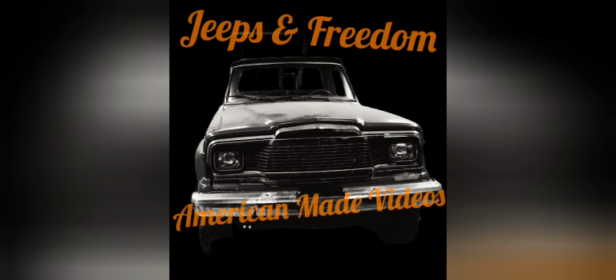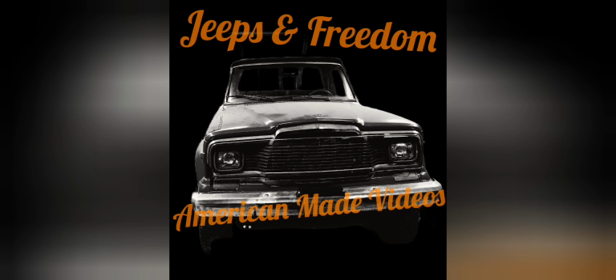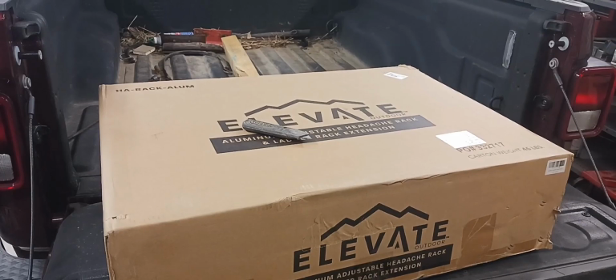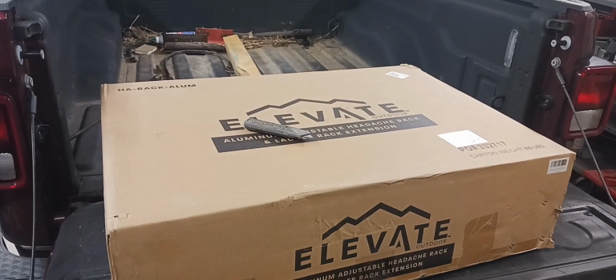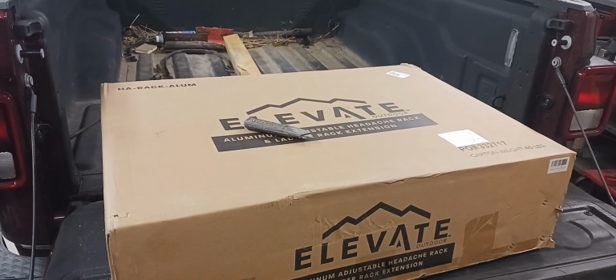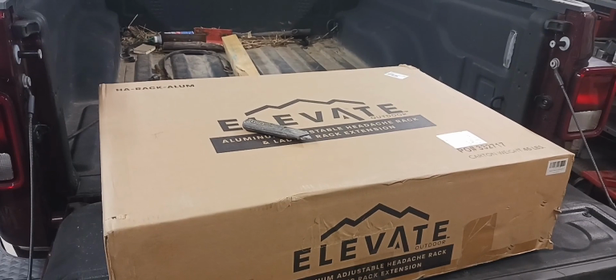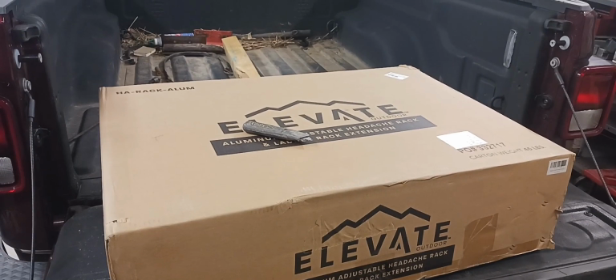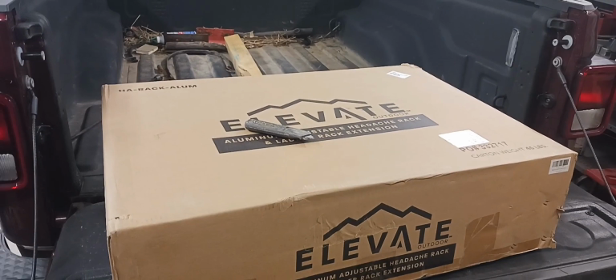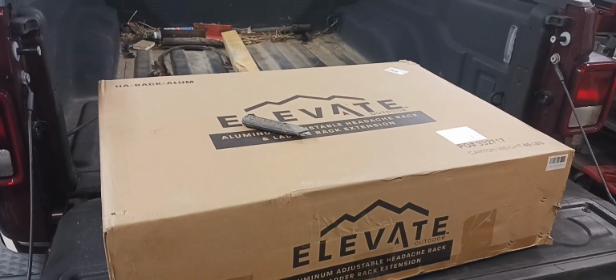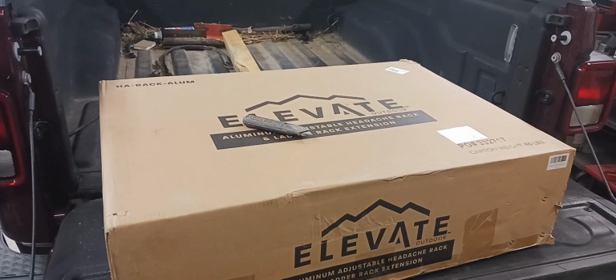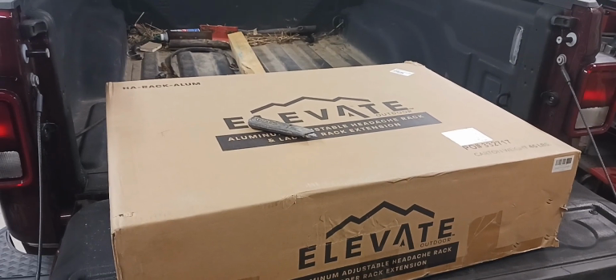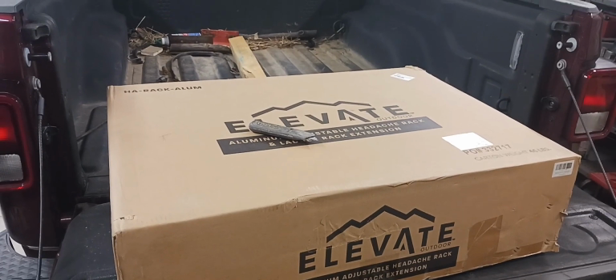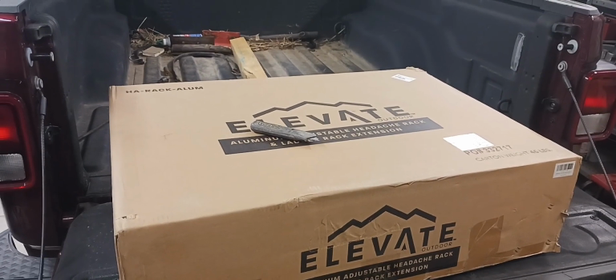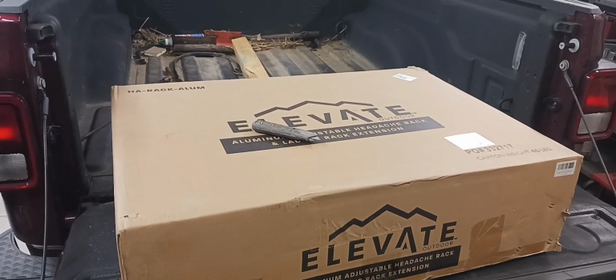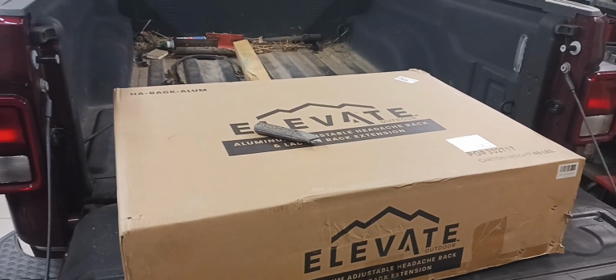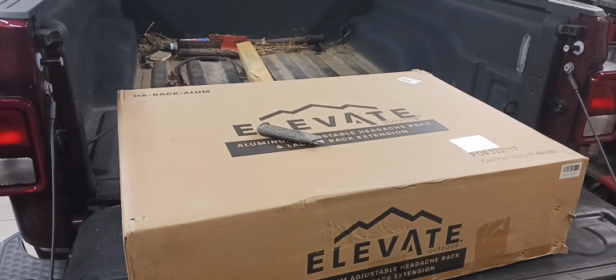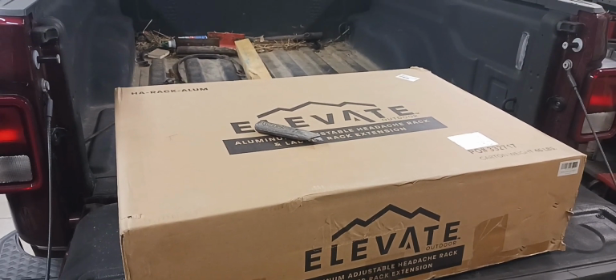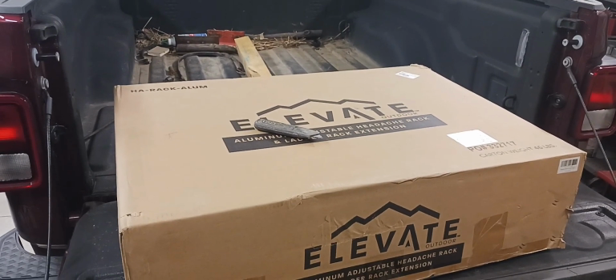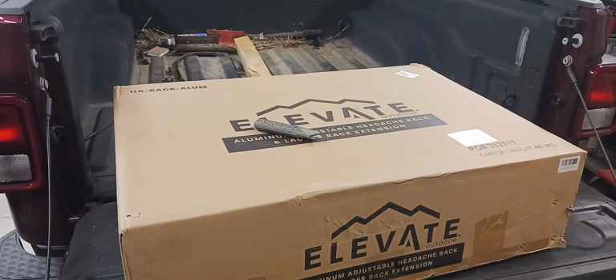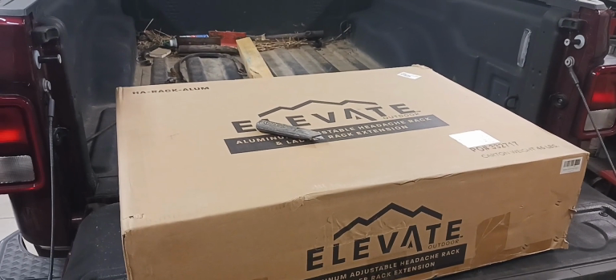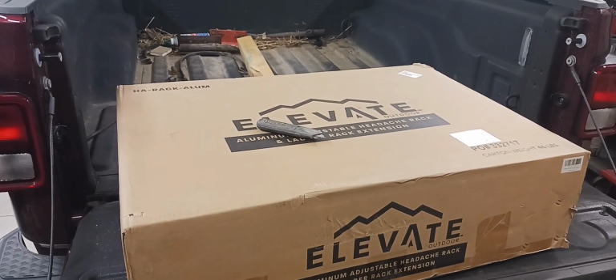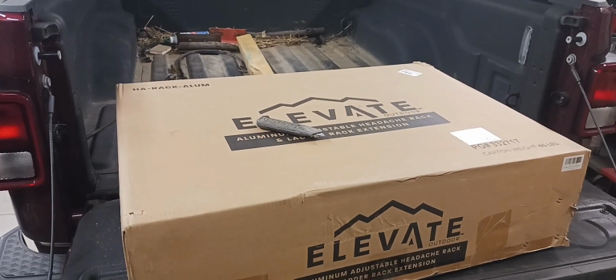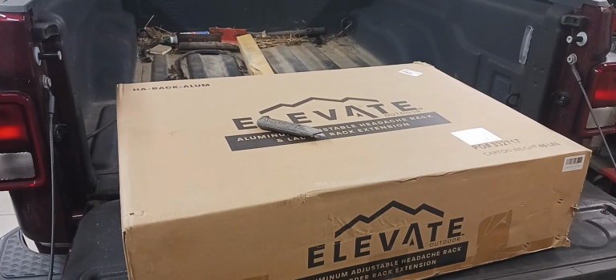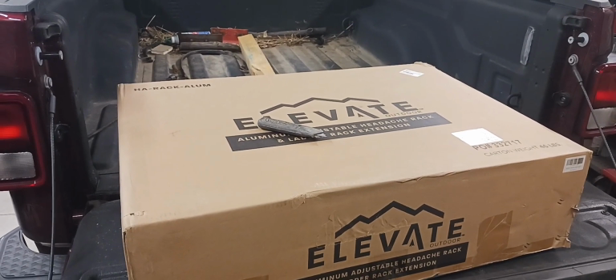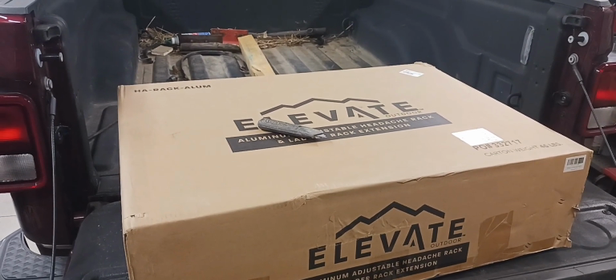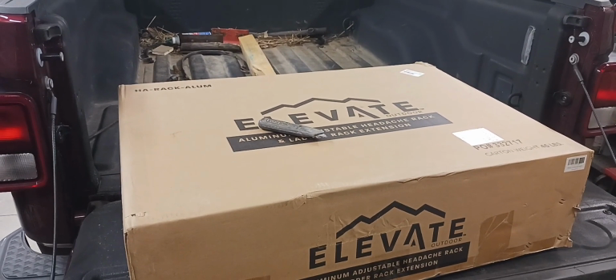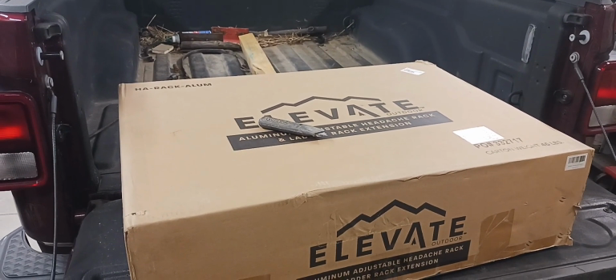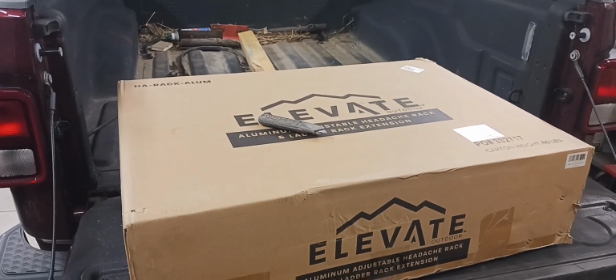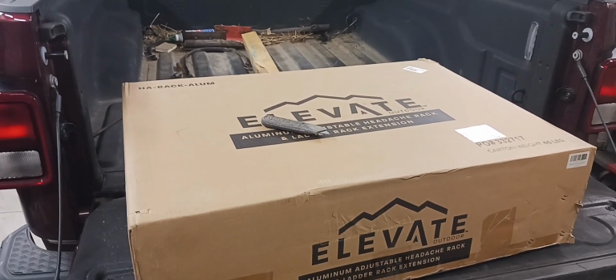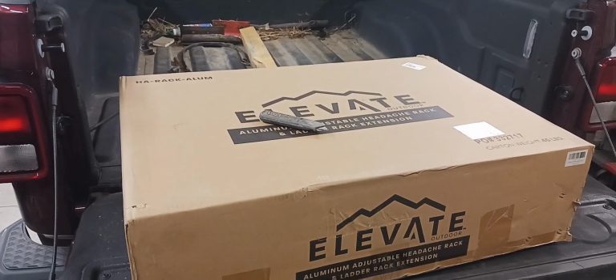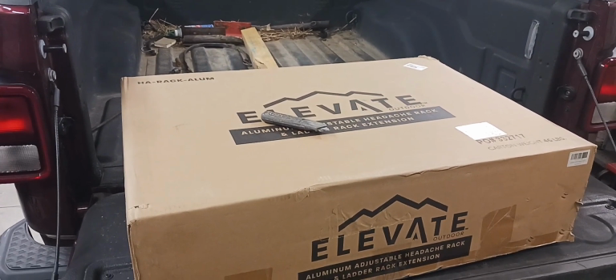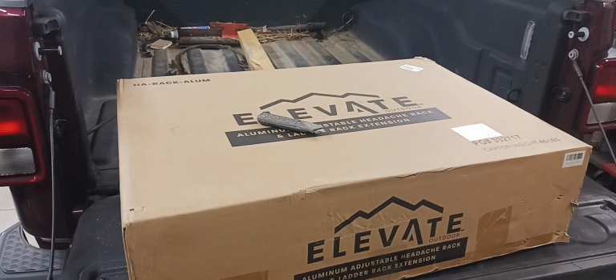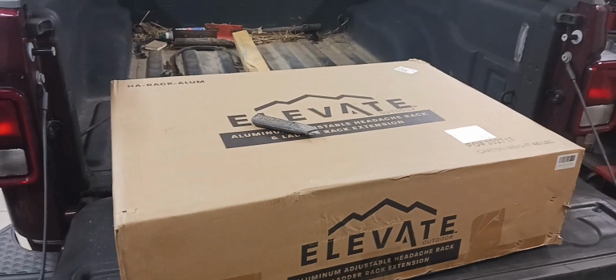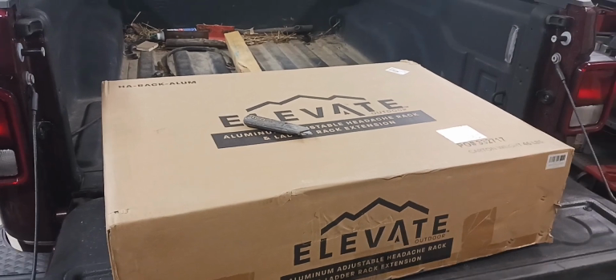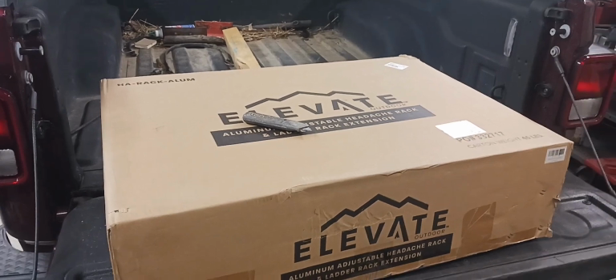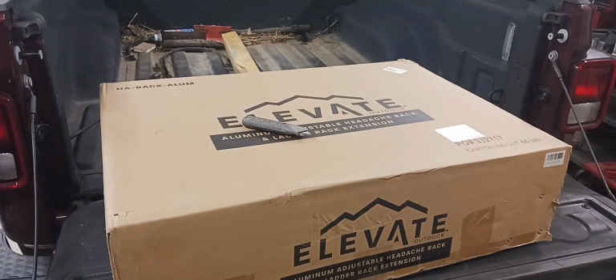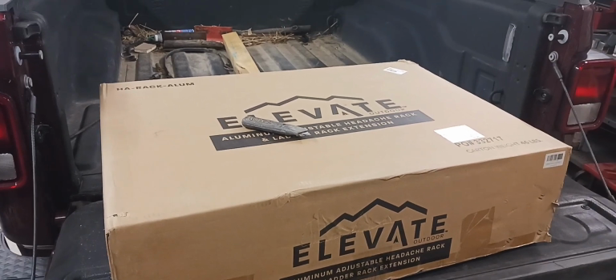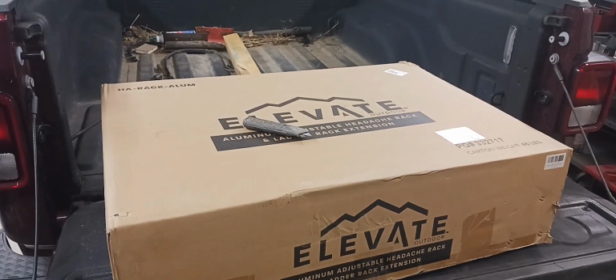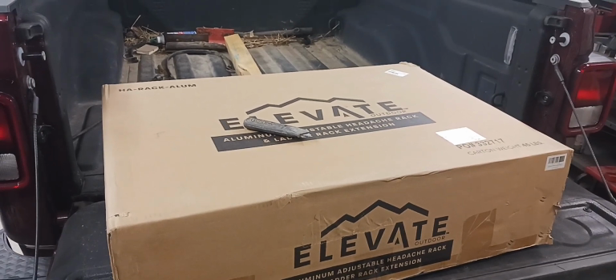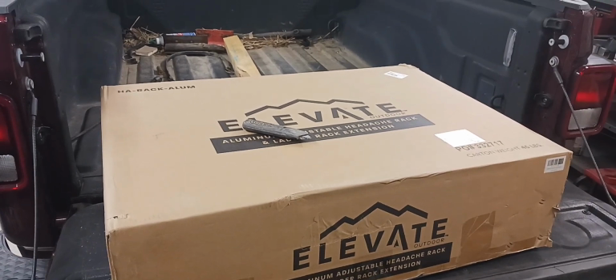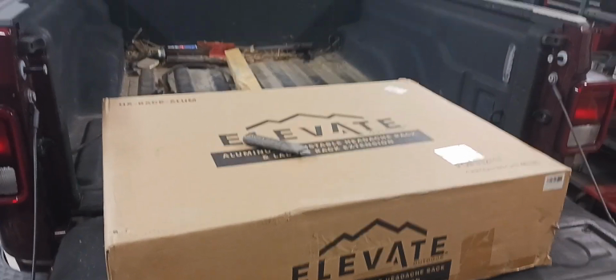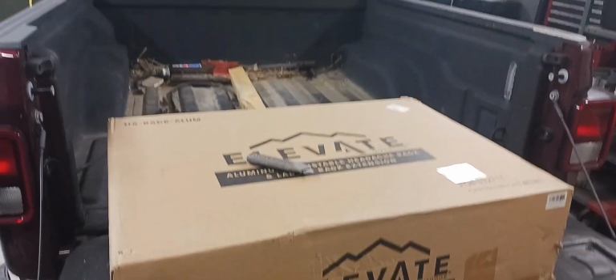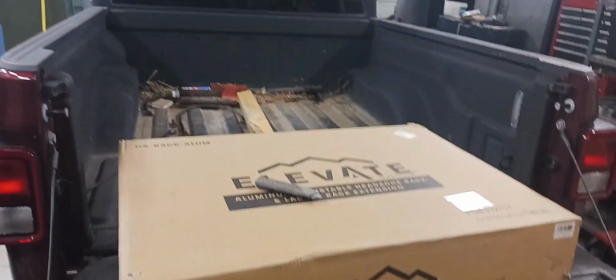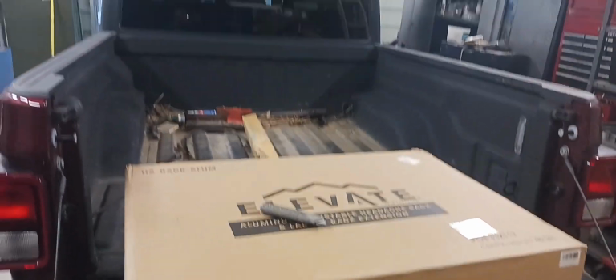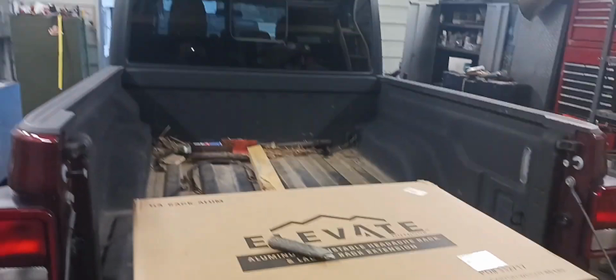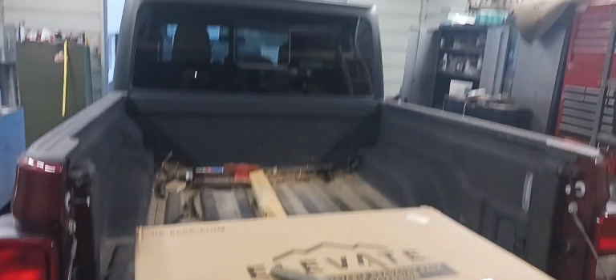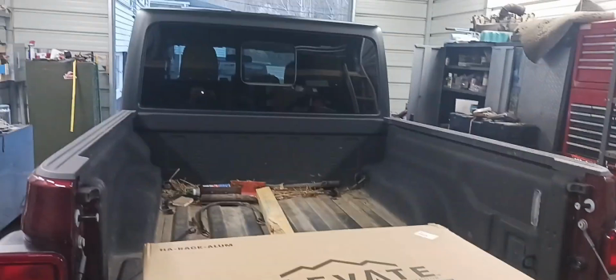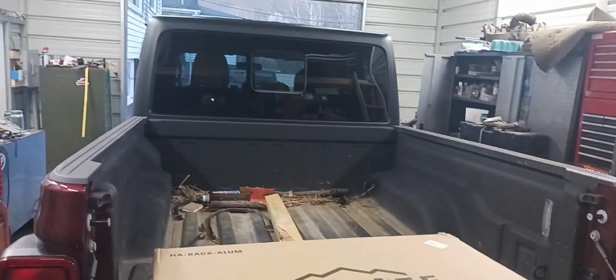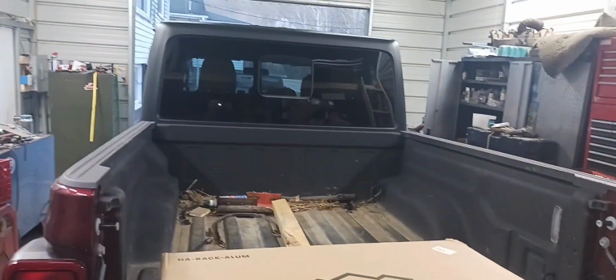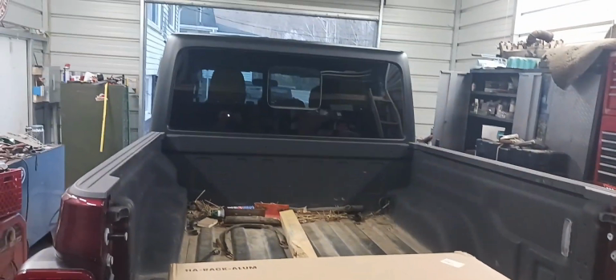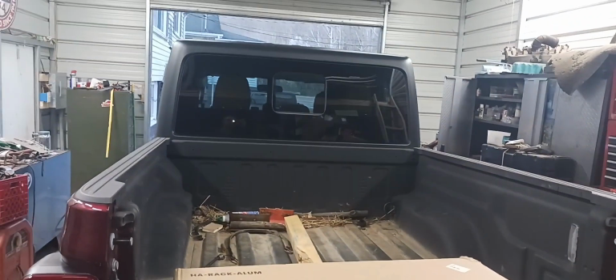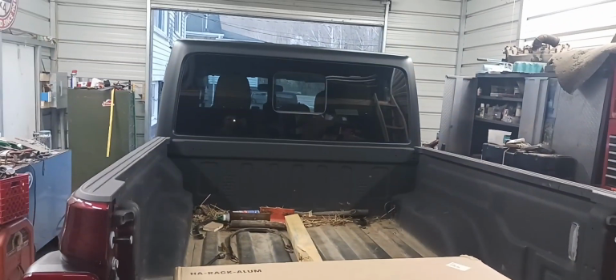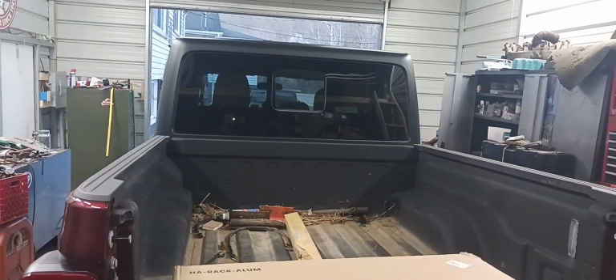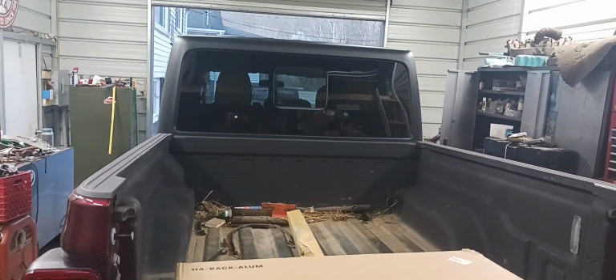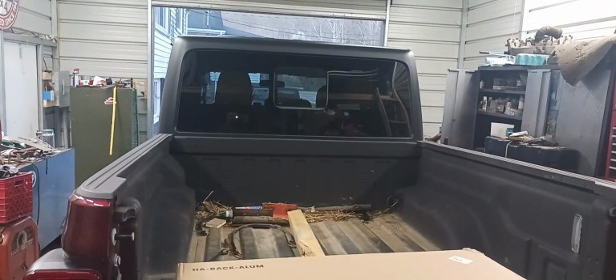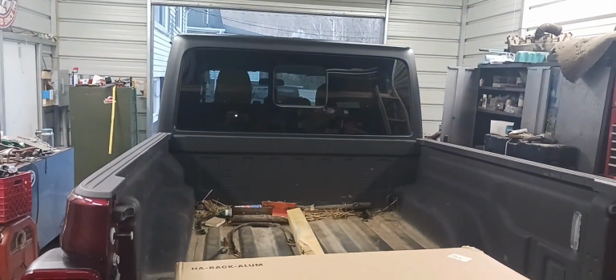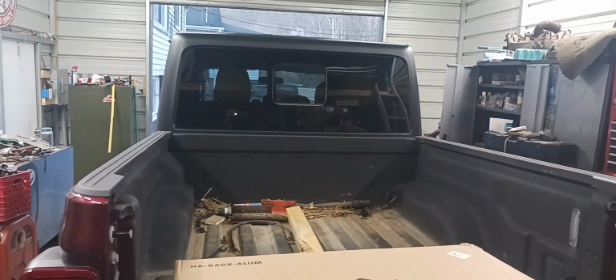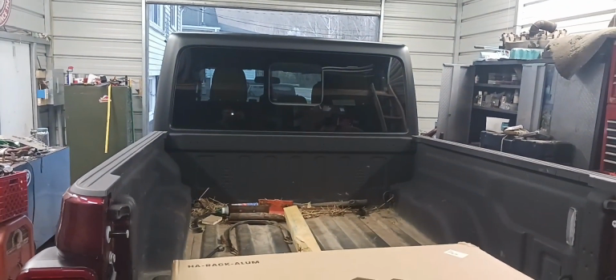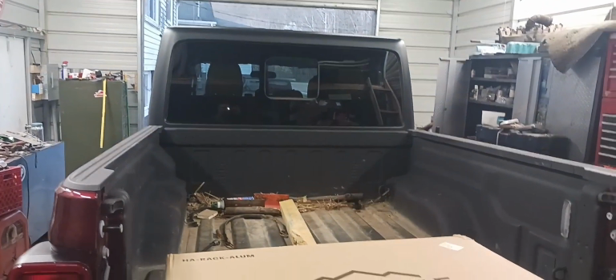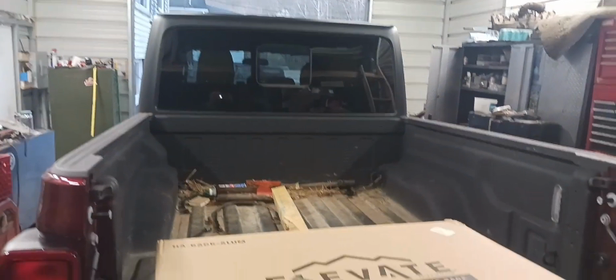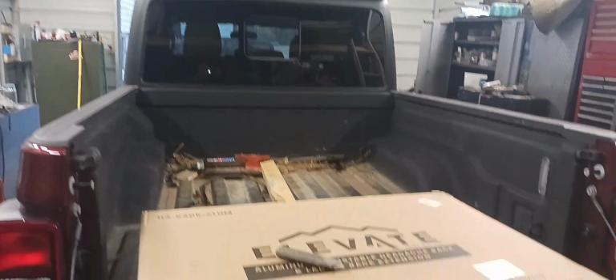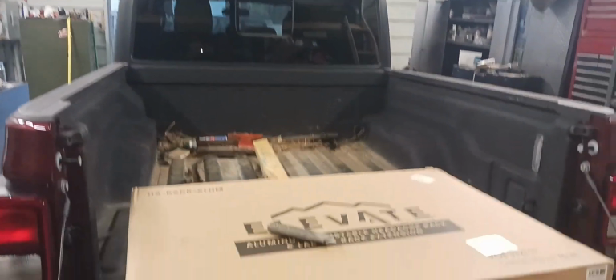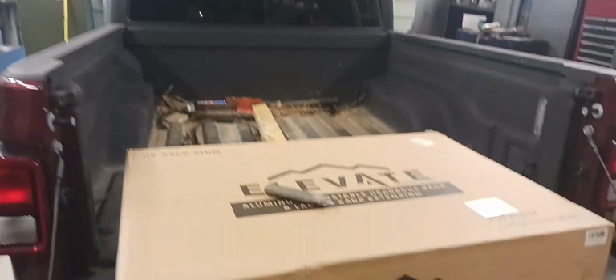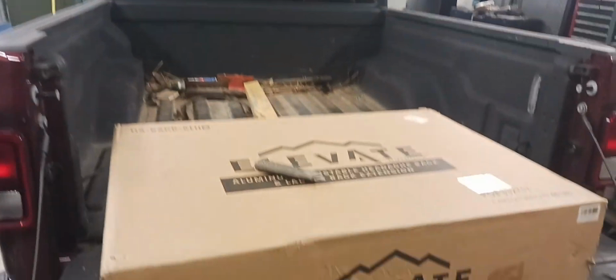In today's video, we're going to be installing this cheap aluminum headache rack on my 2021 Jeep Gladiator.